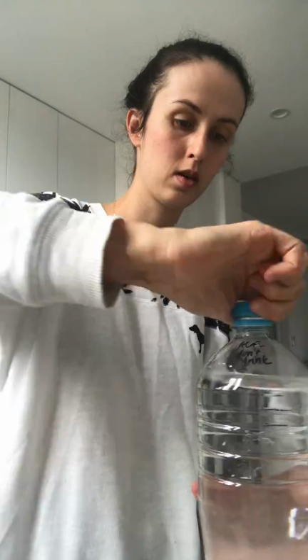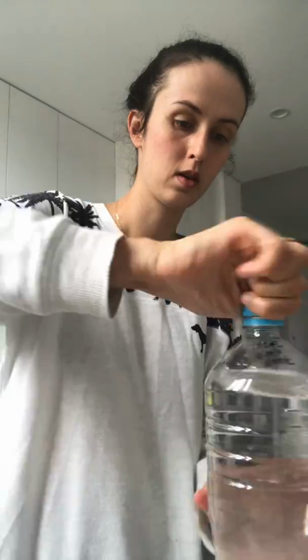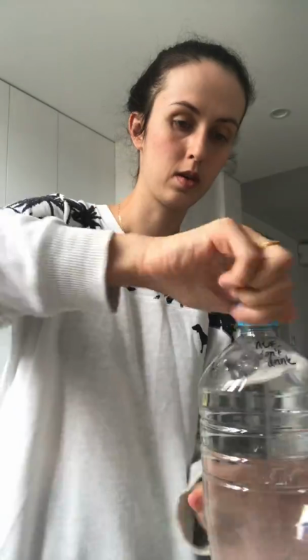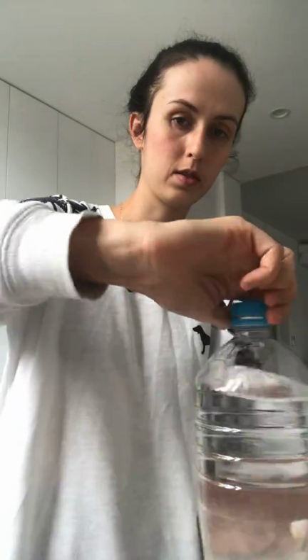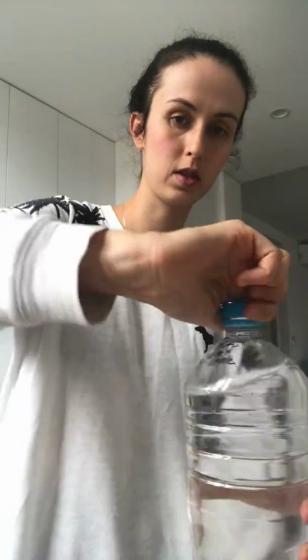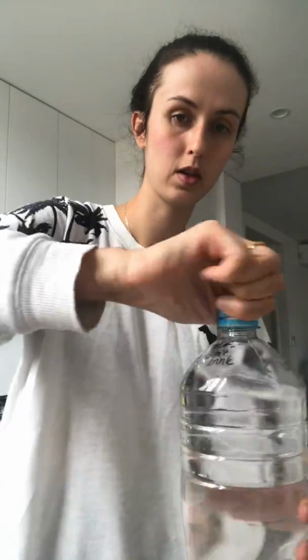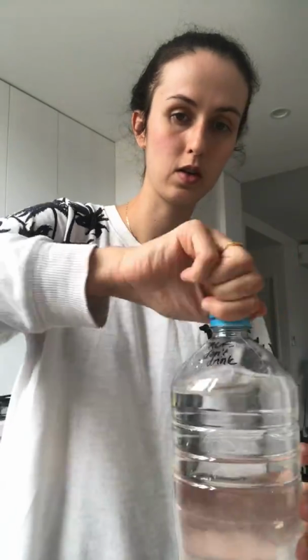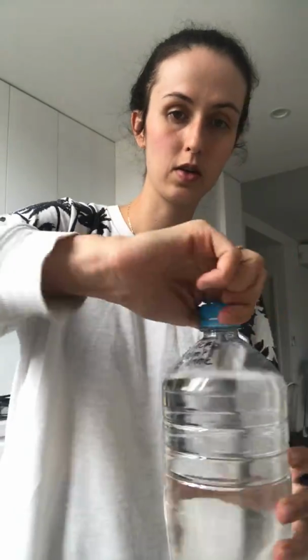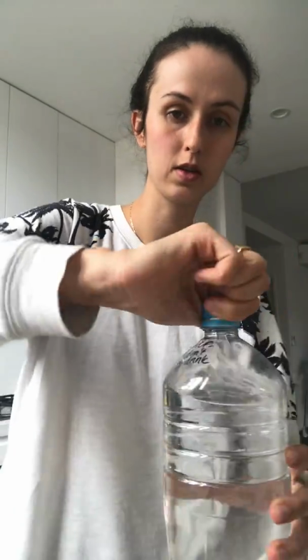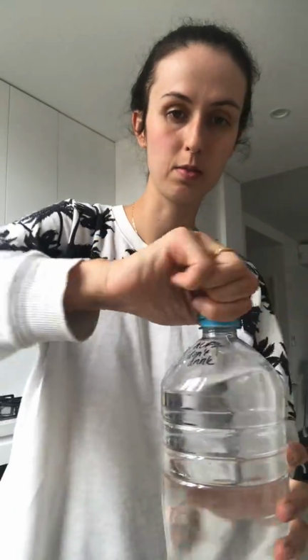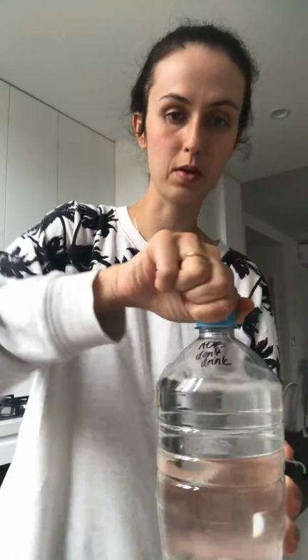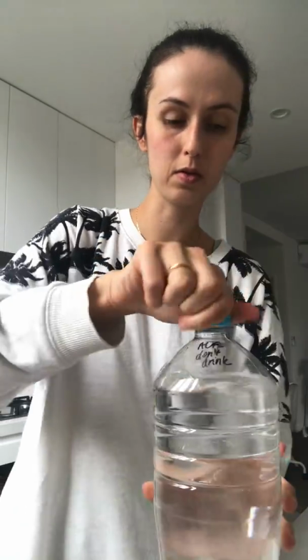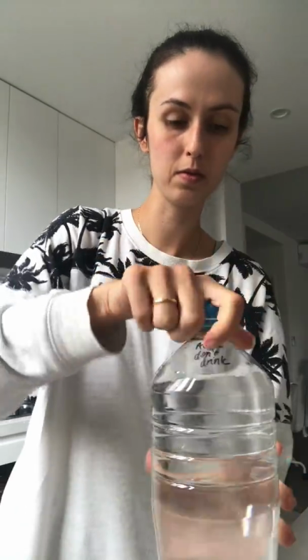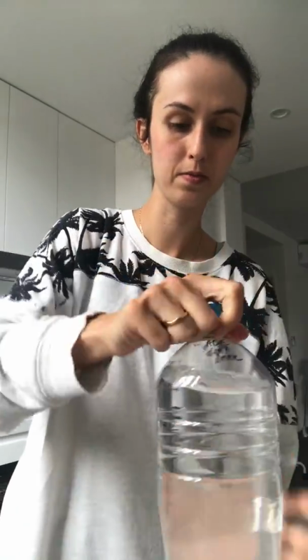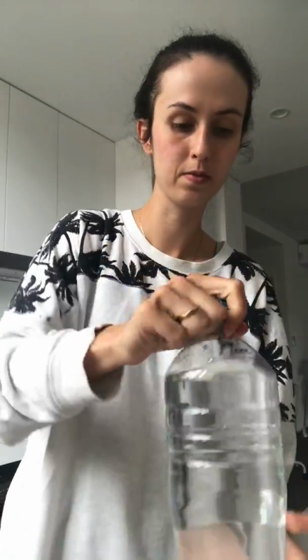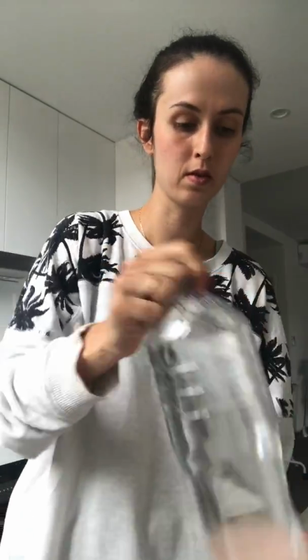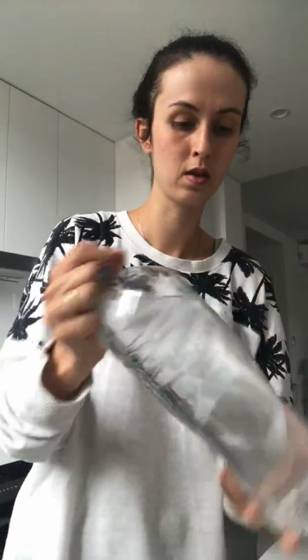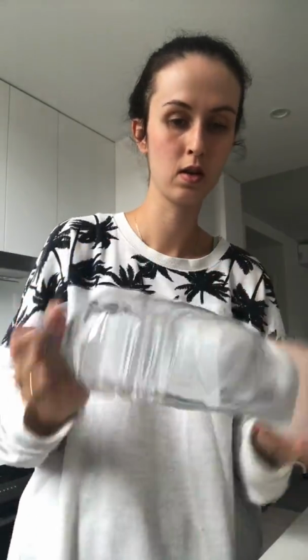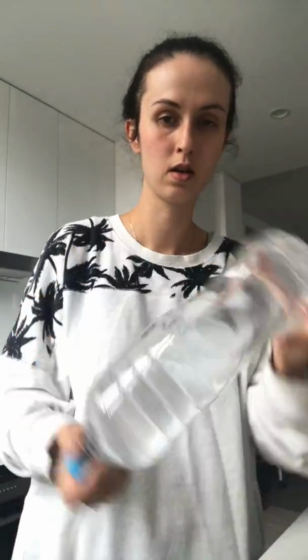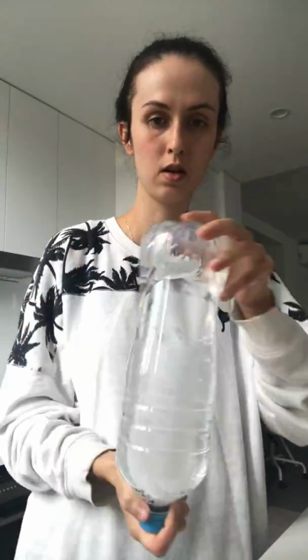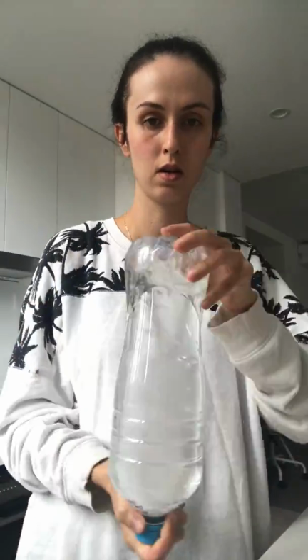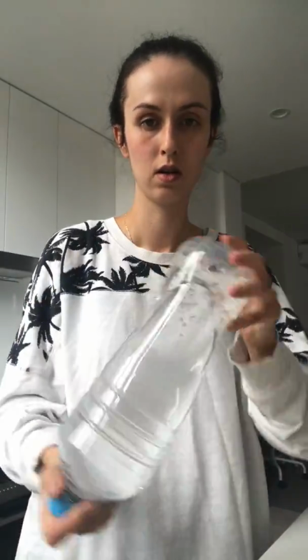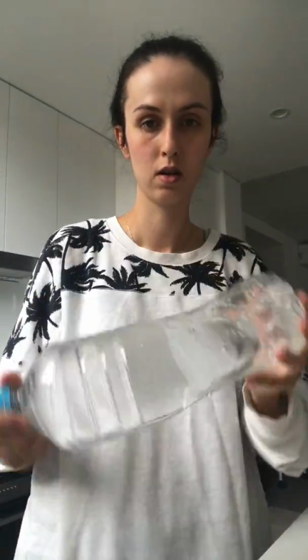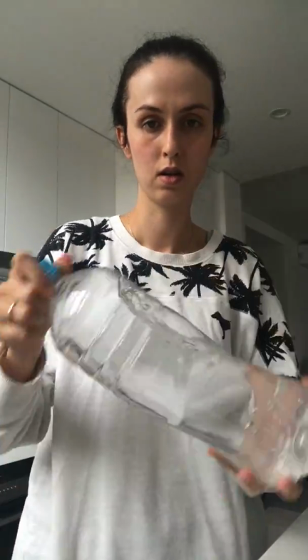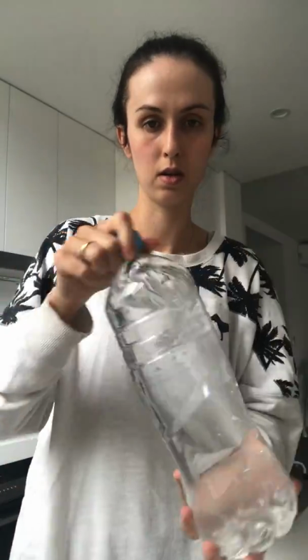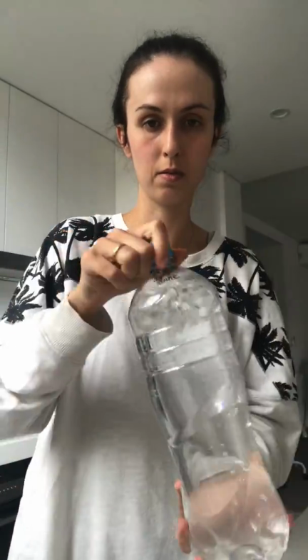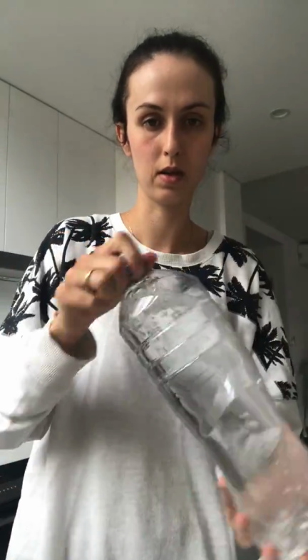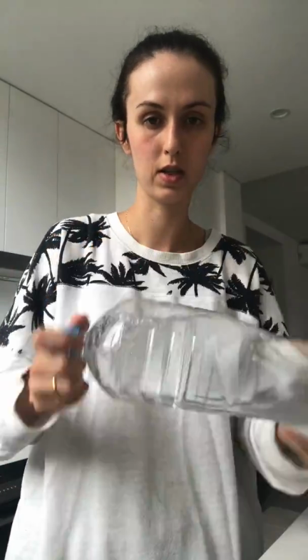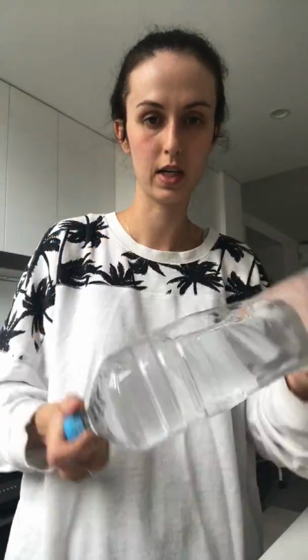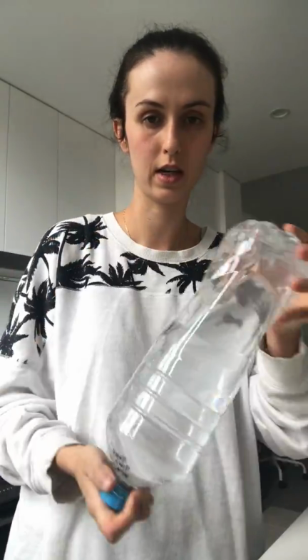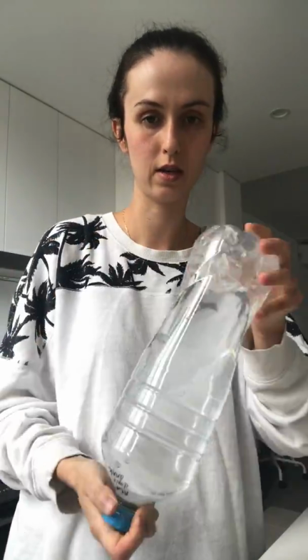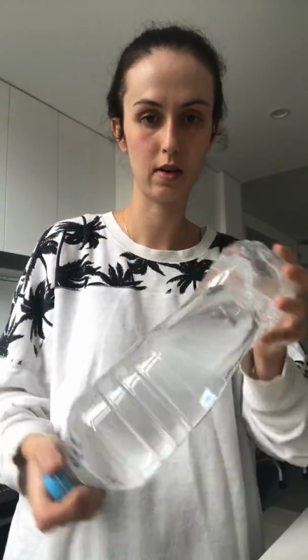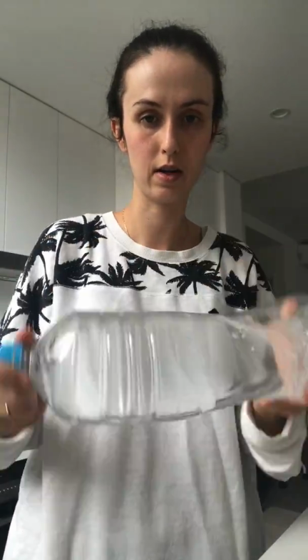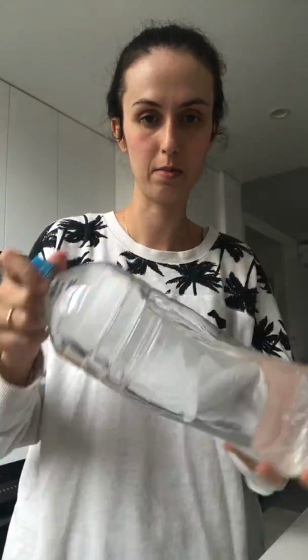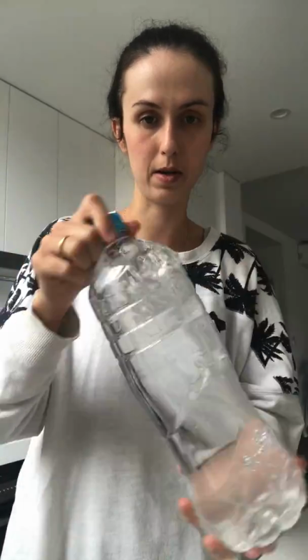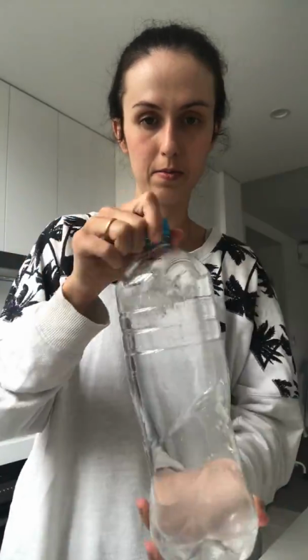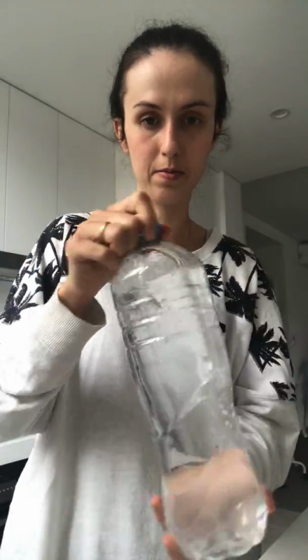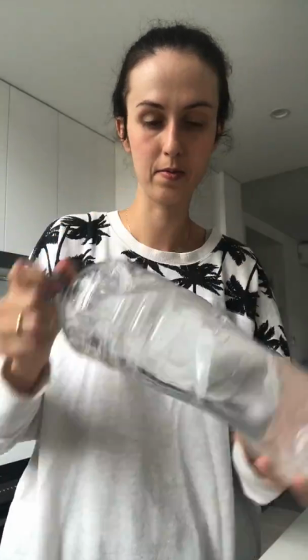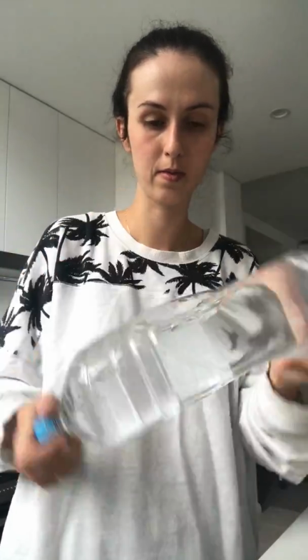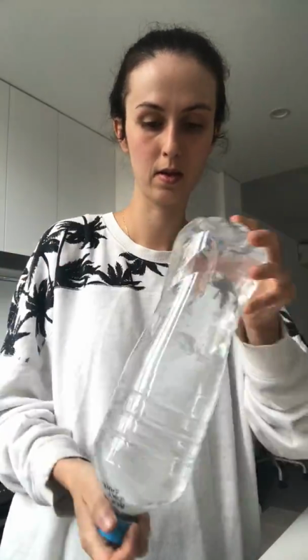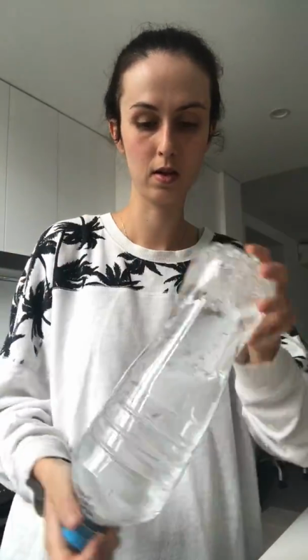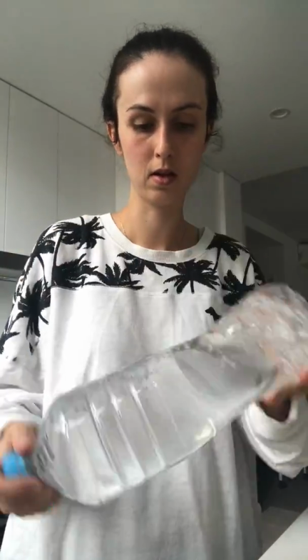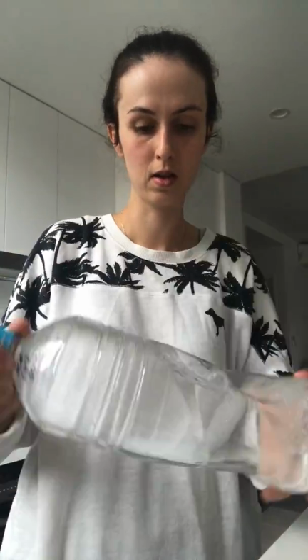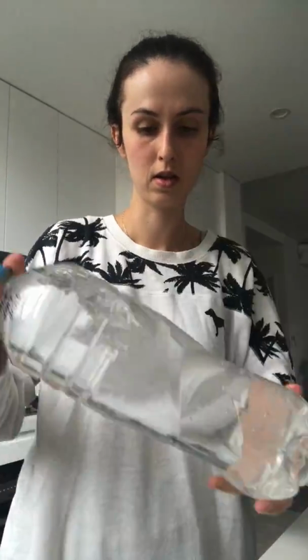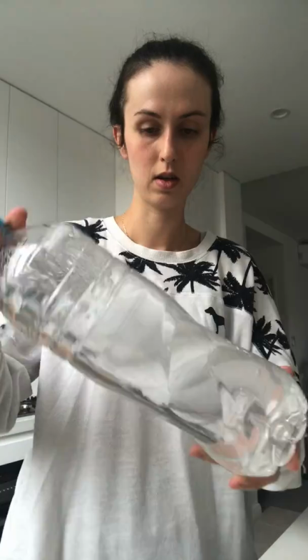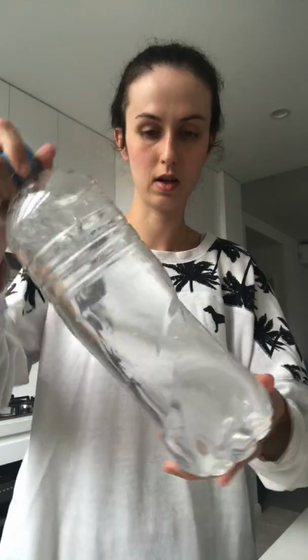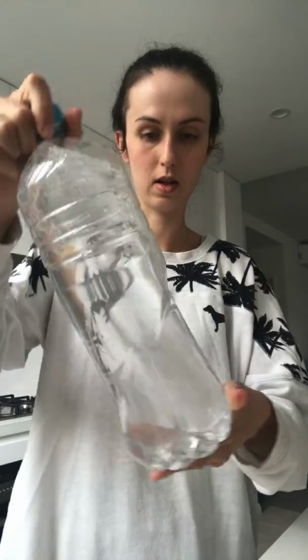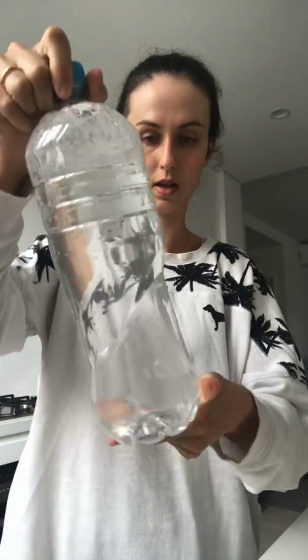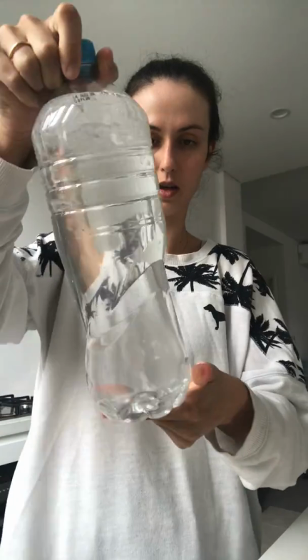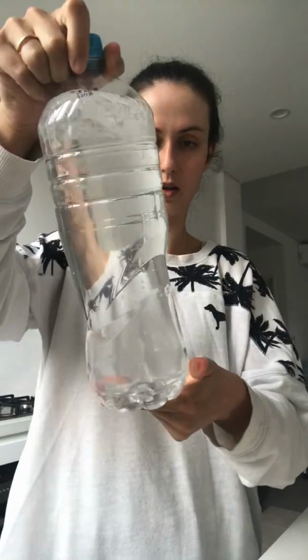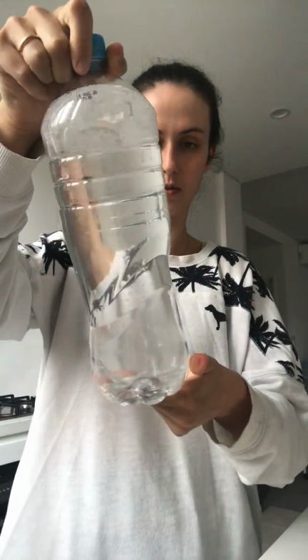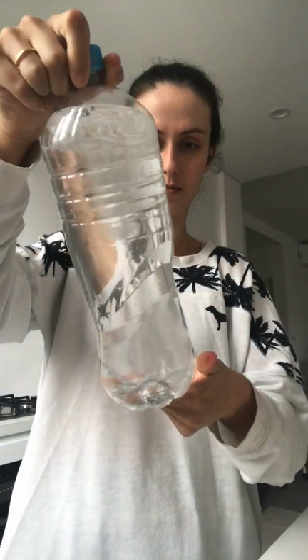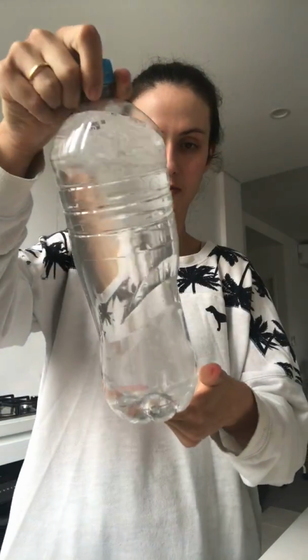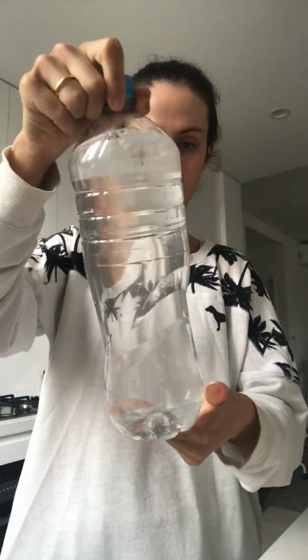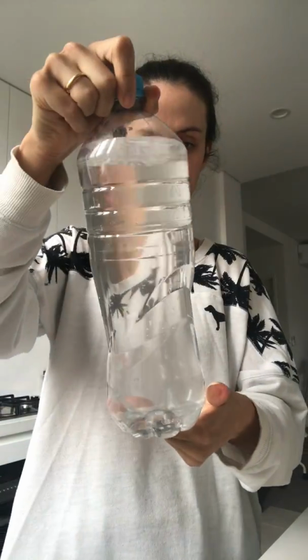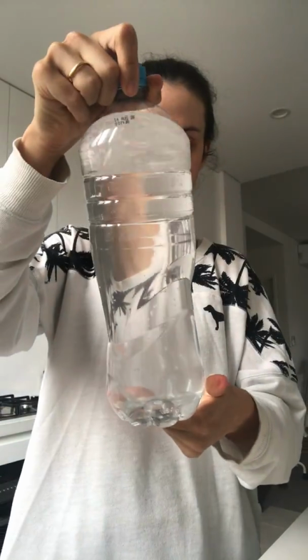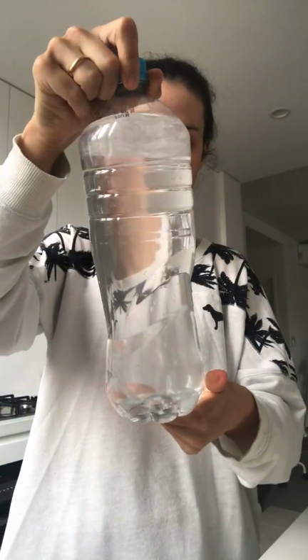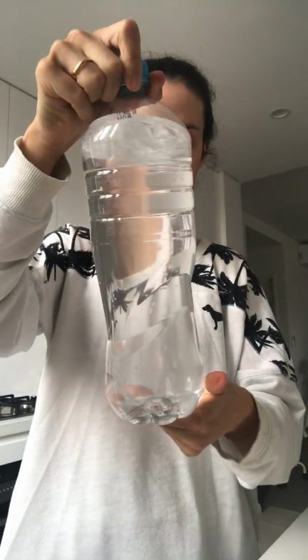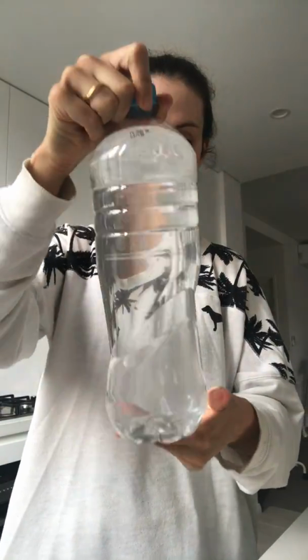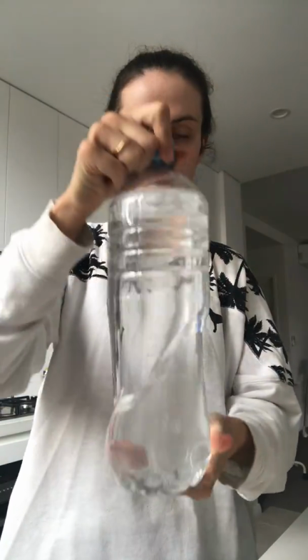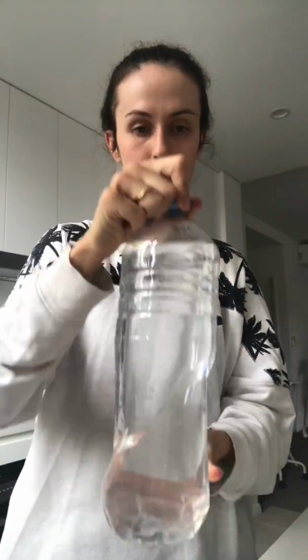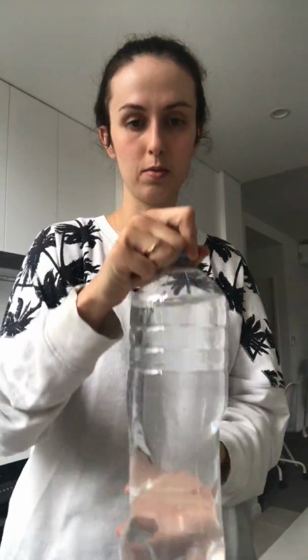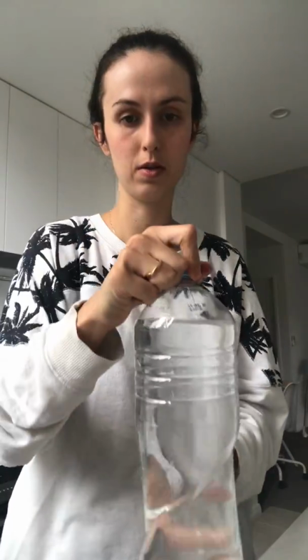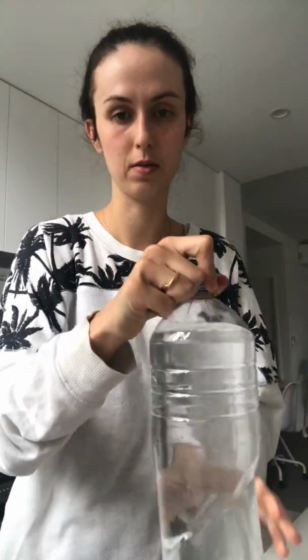I'm just going to close the bottle and shake it around a bit. There you go — it's evenly distributed.